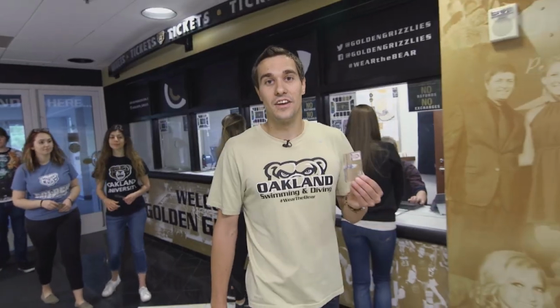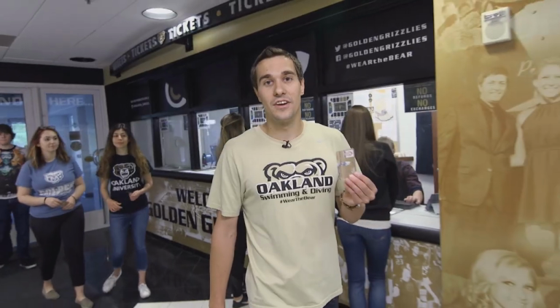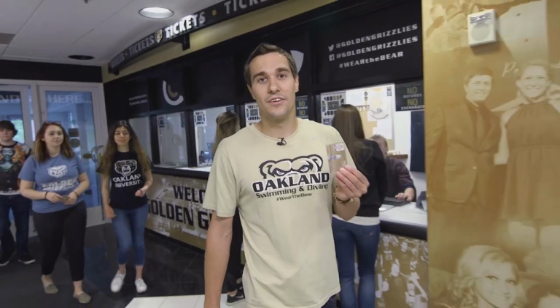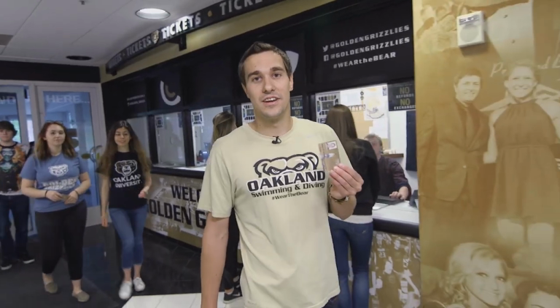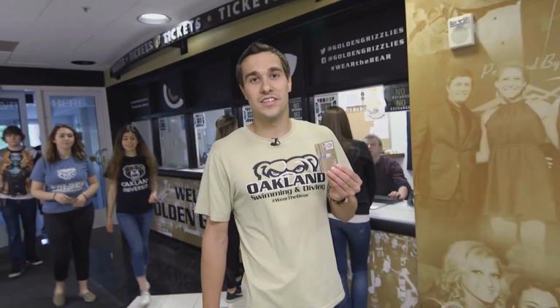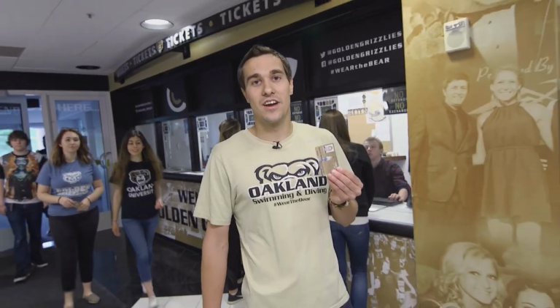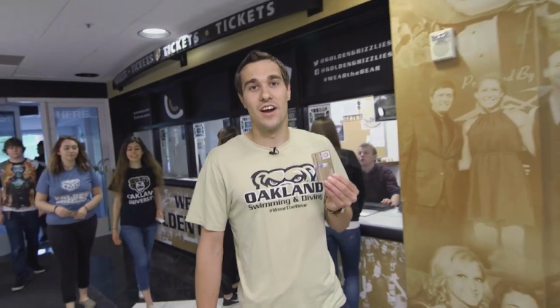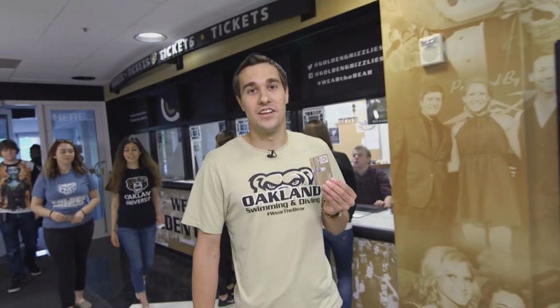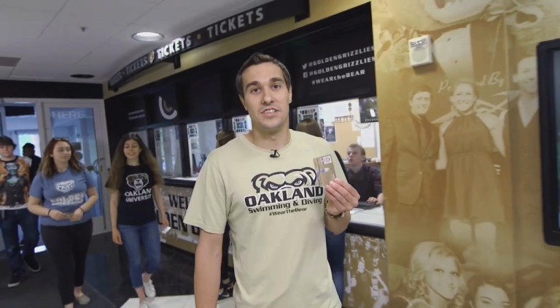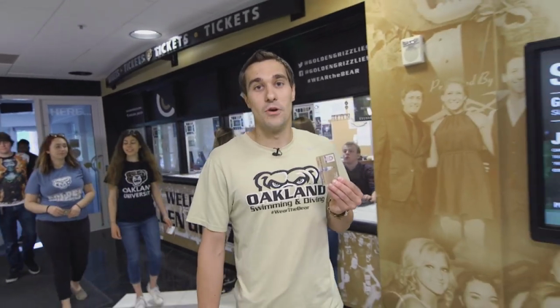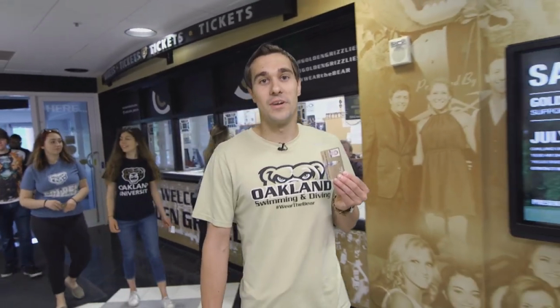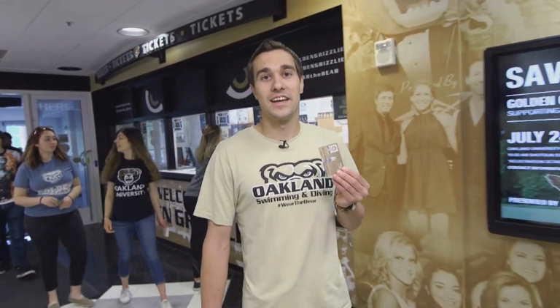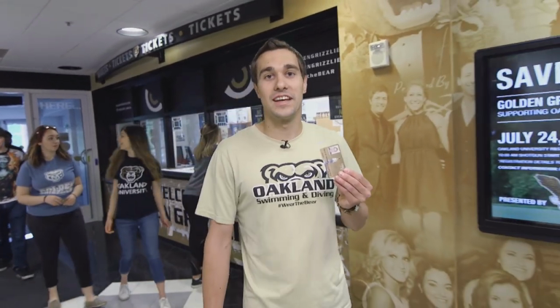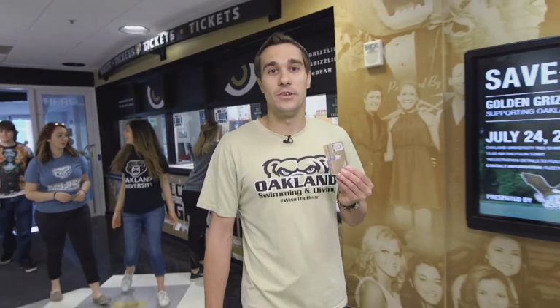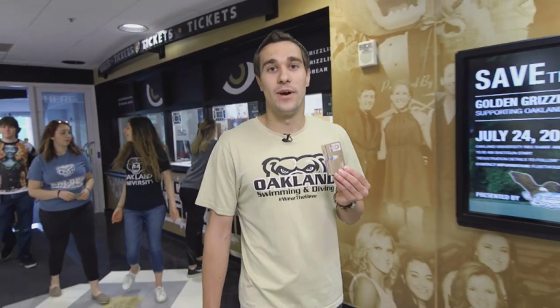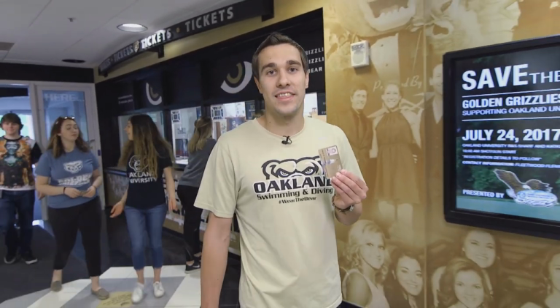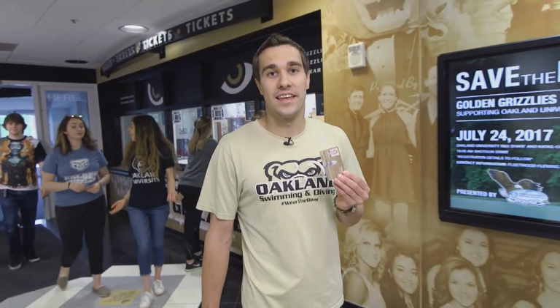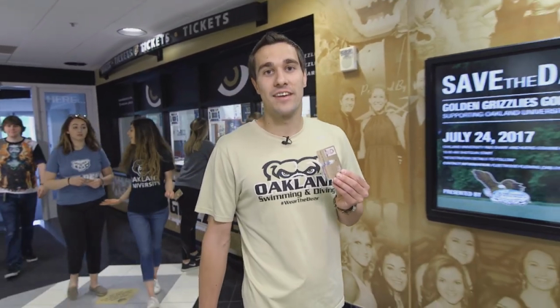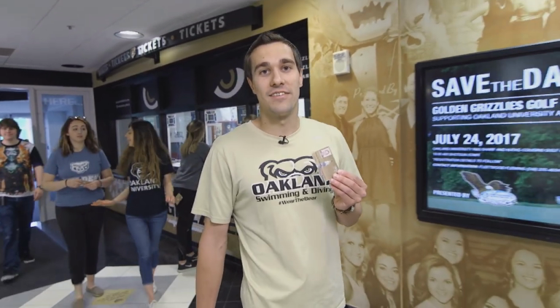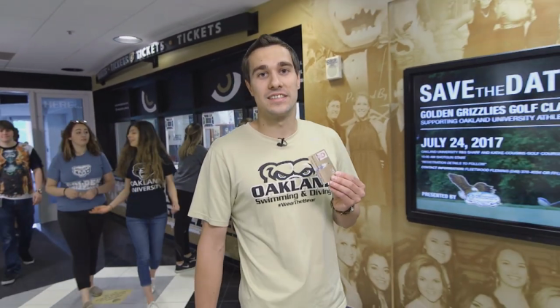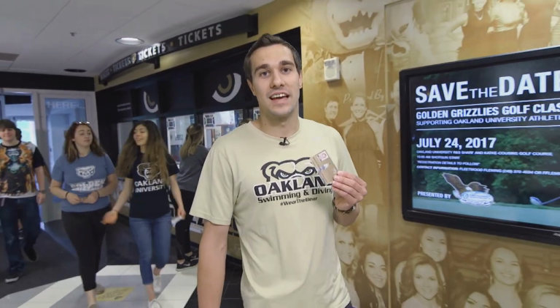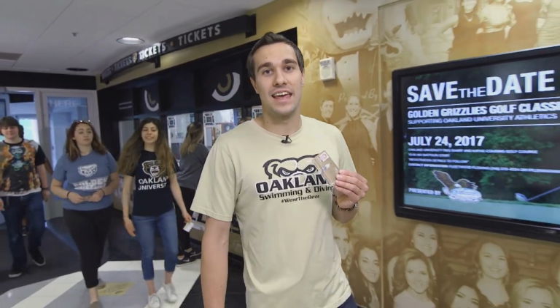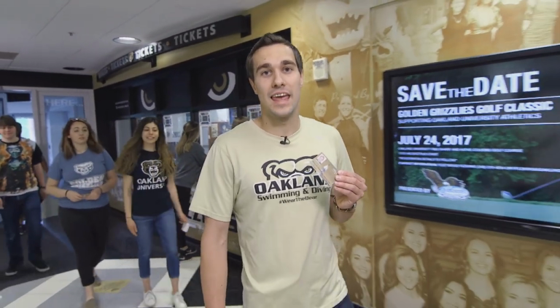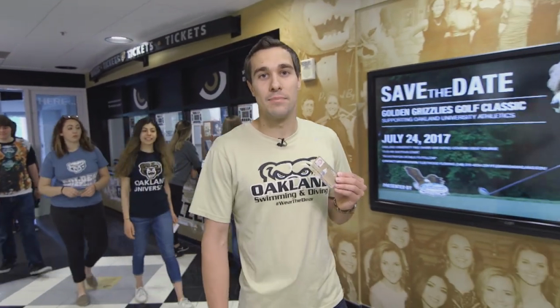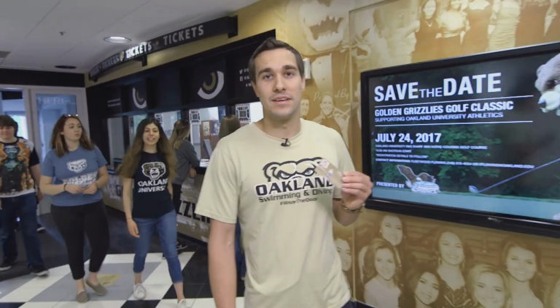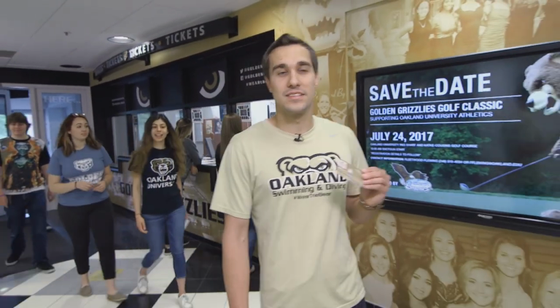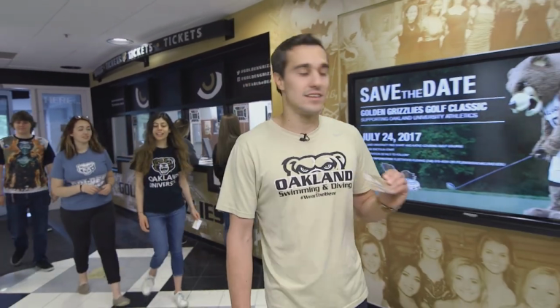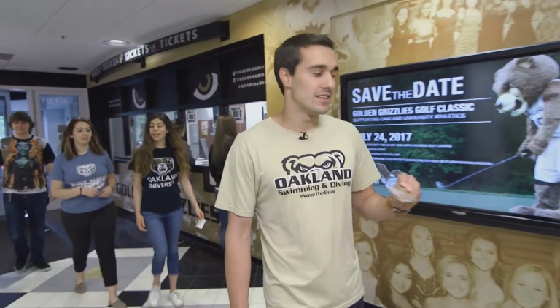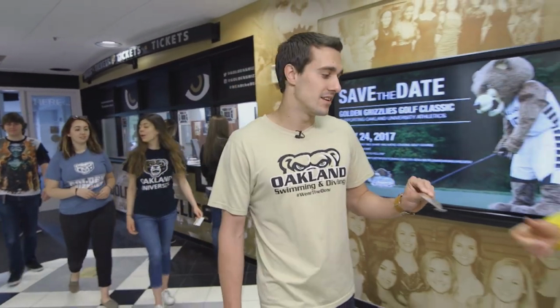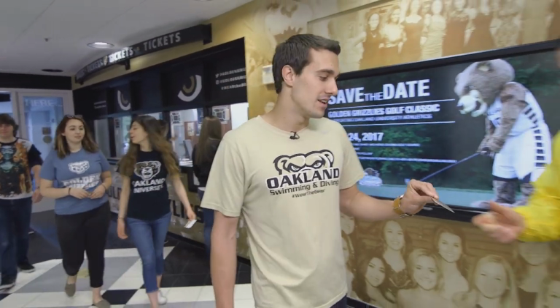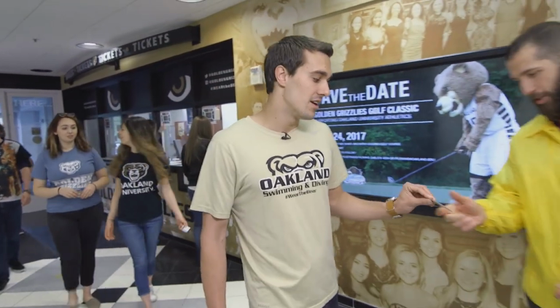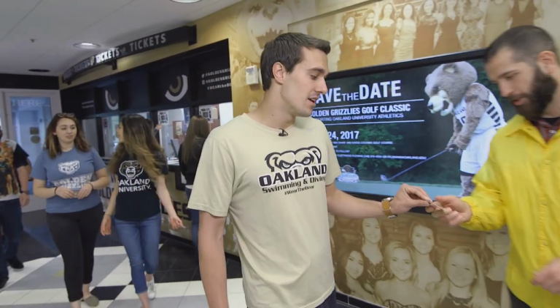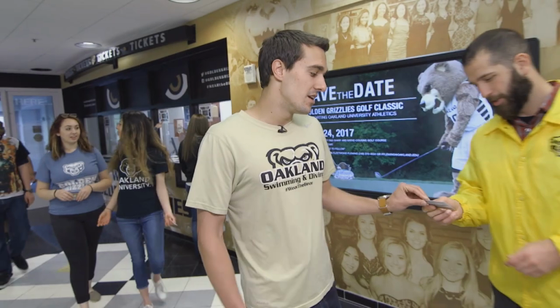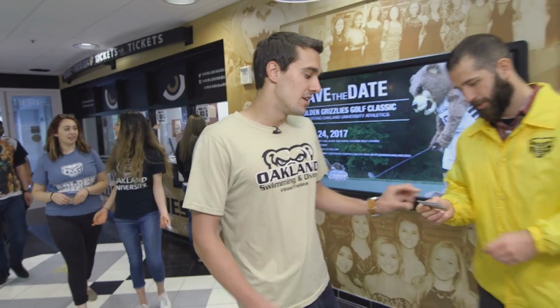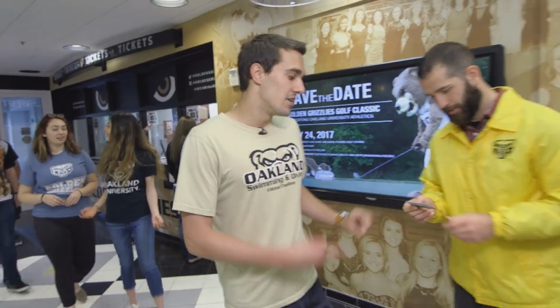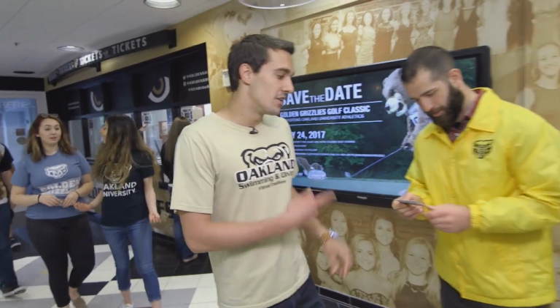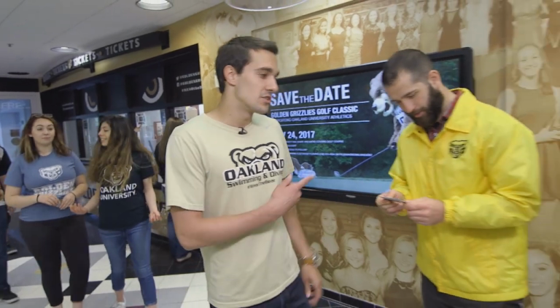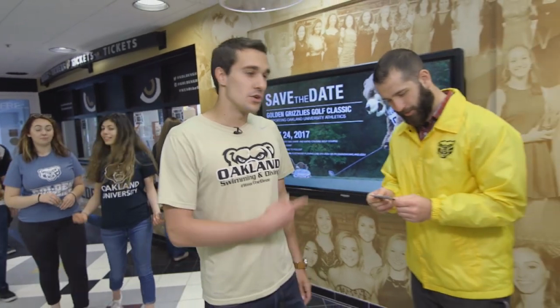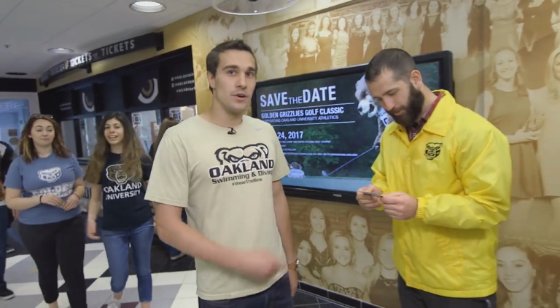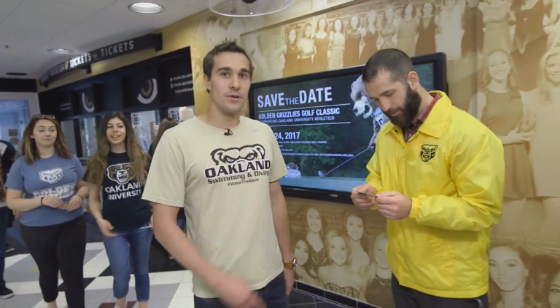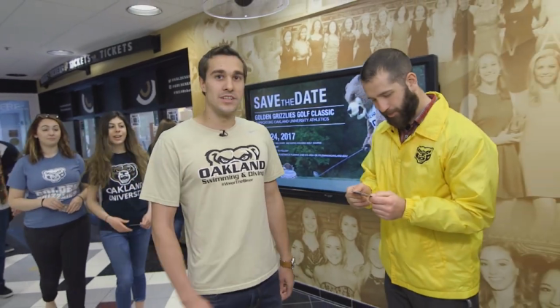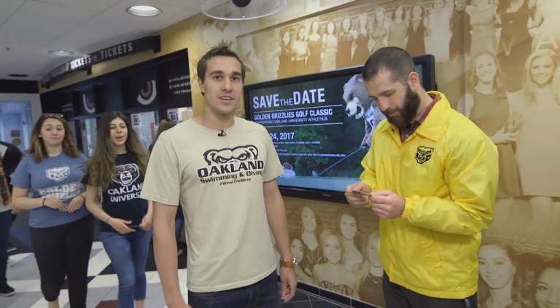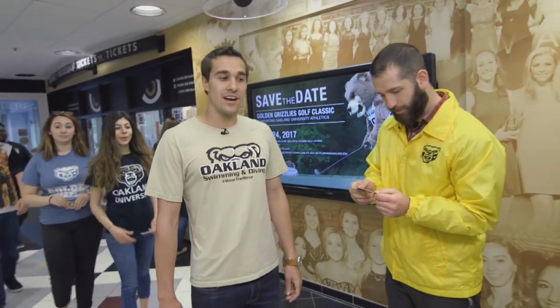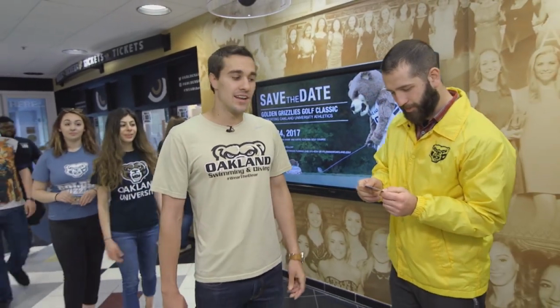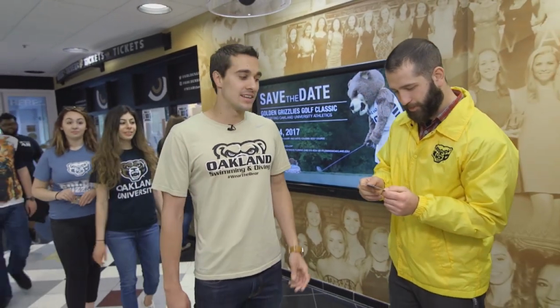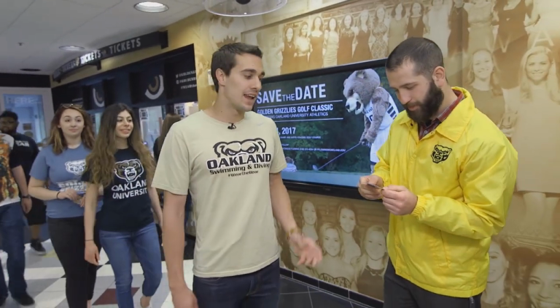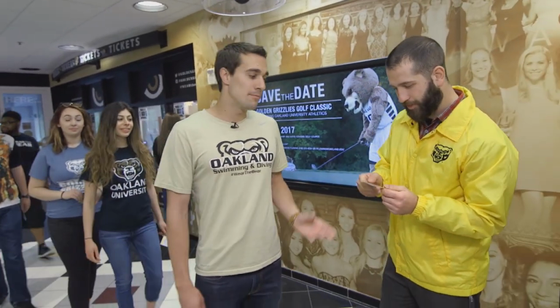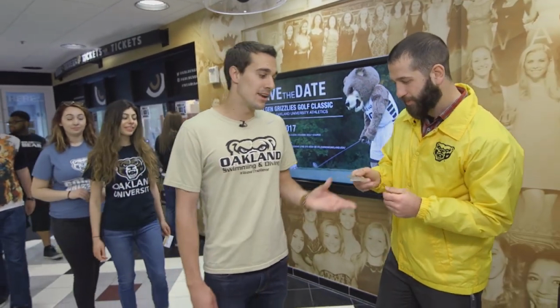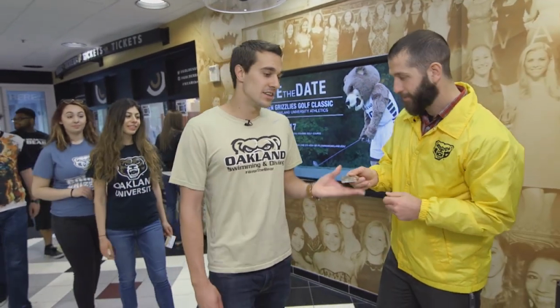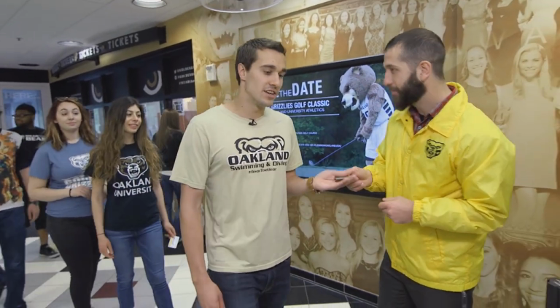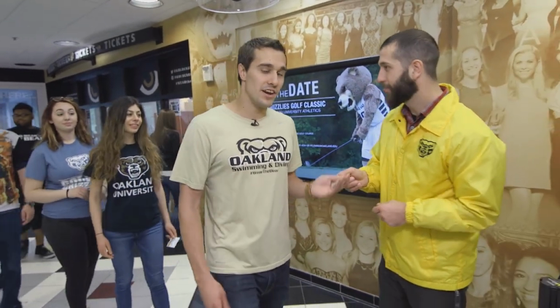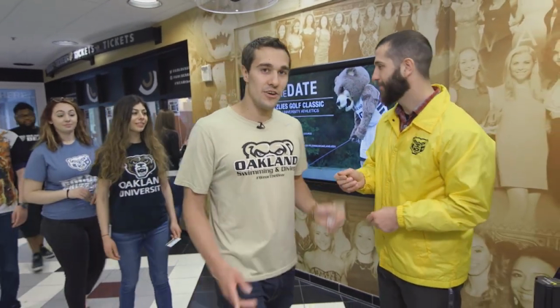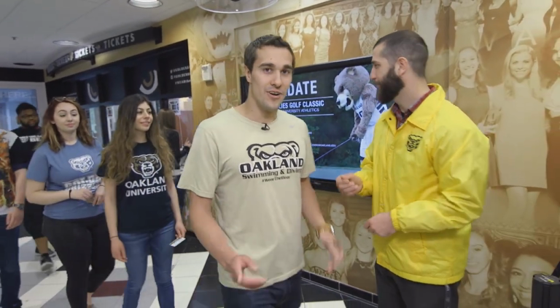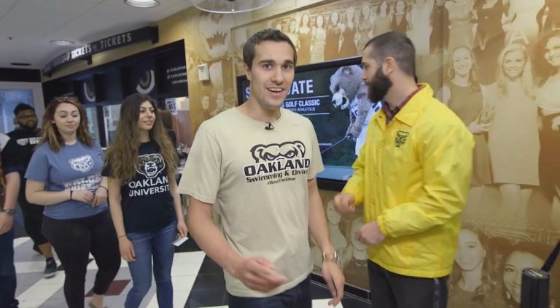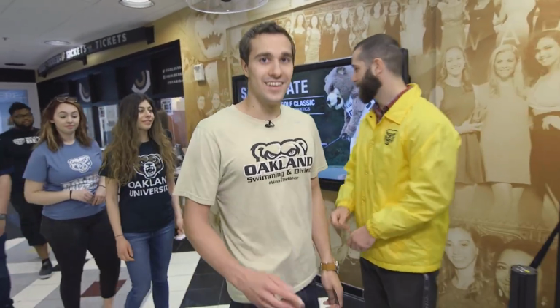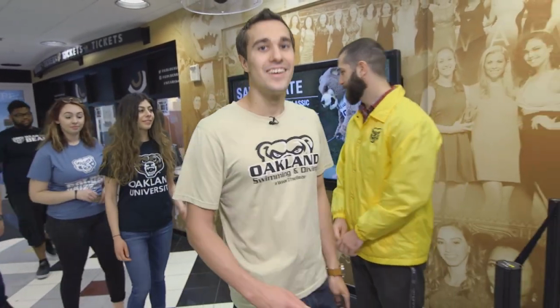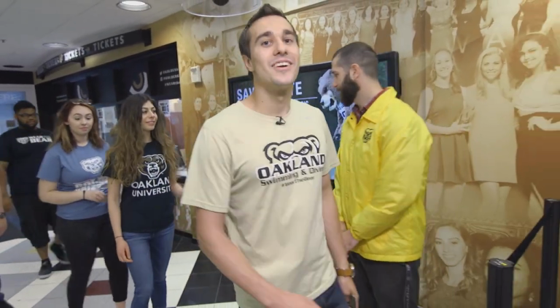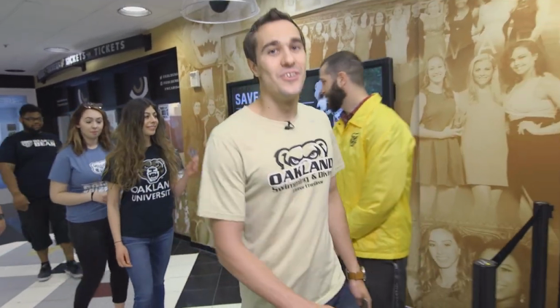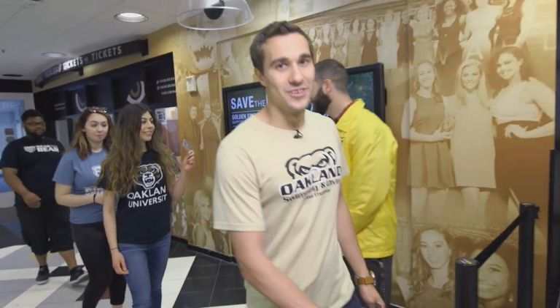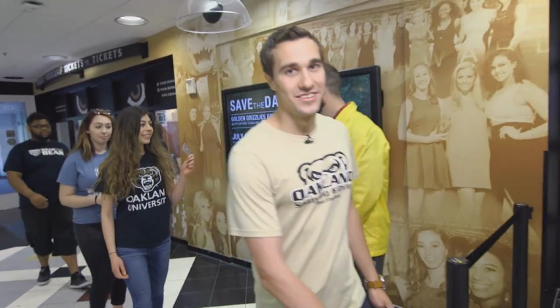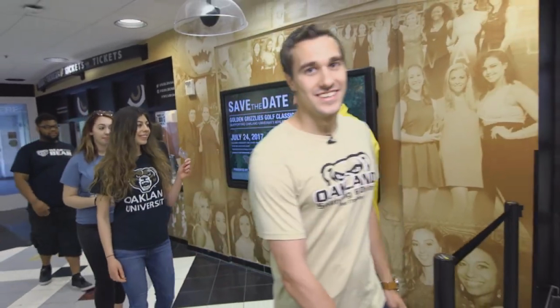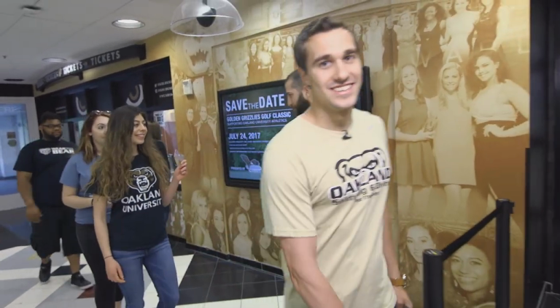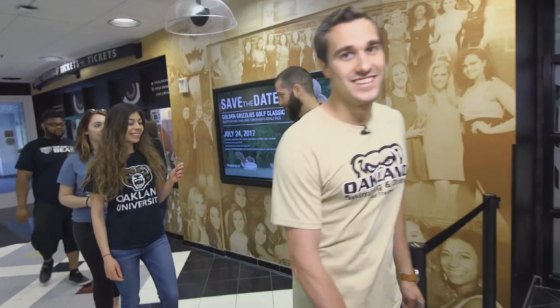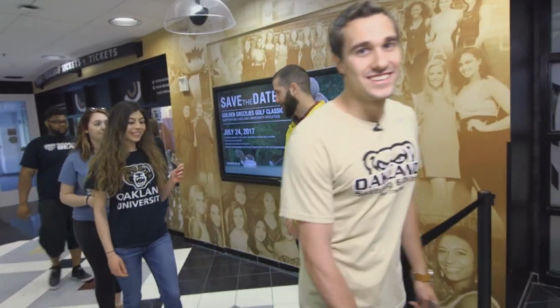Your GrizzCard is your ticket to athletic events on campus. Show your GrizzCard on game day to cheer on your Golden Grizzlies.